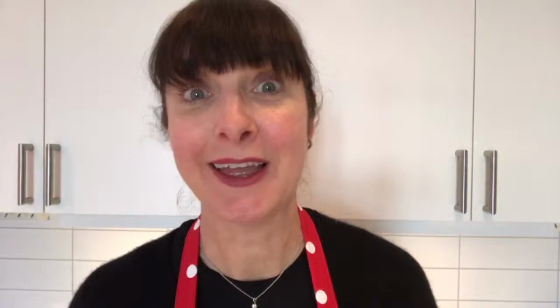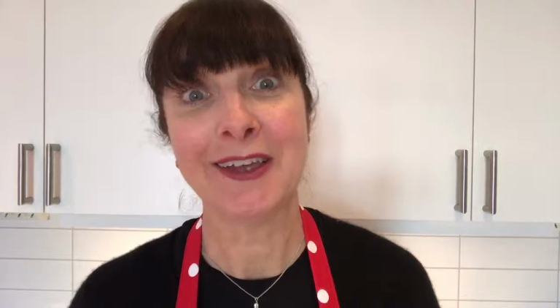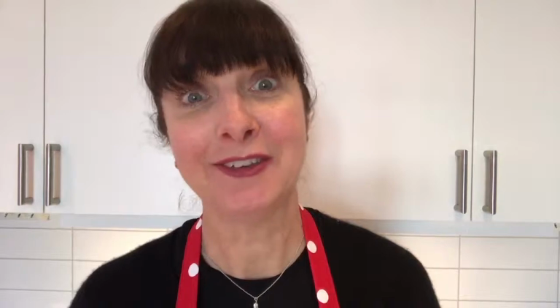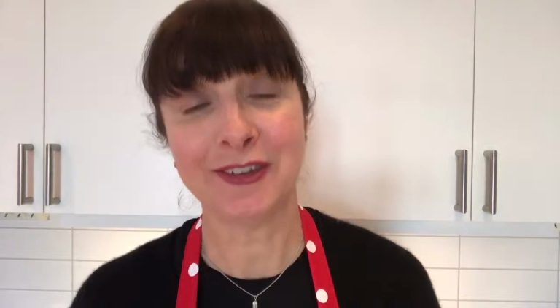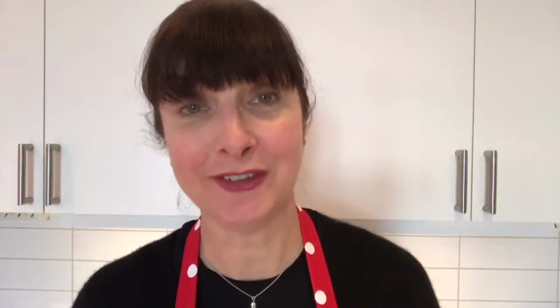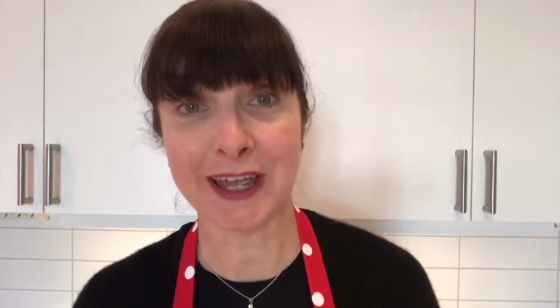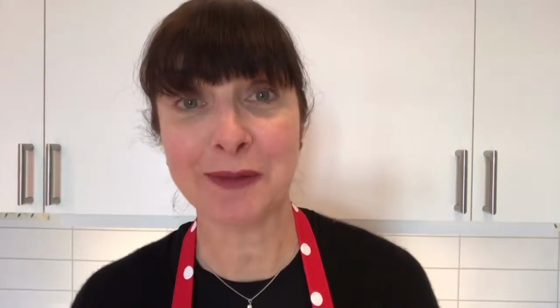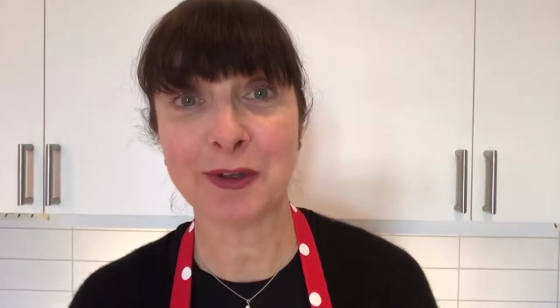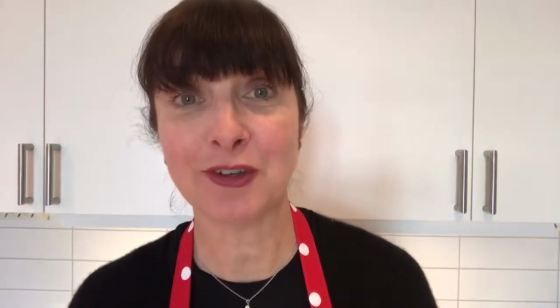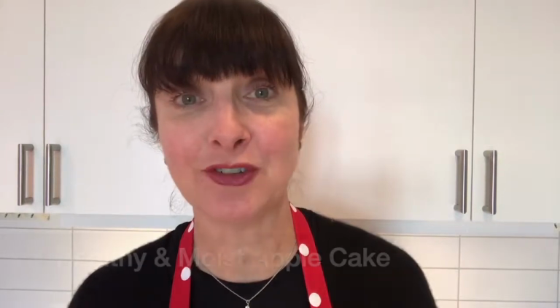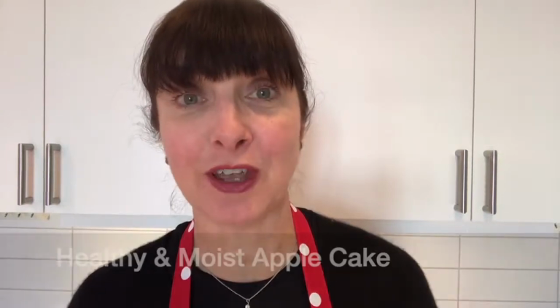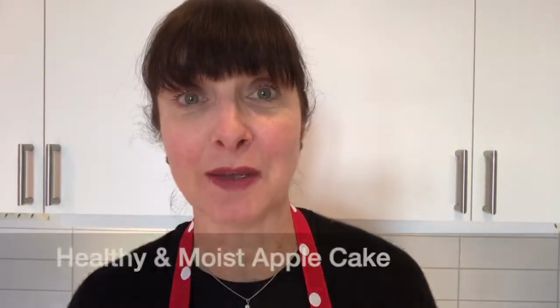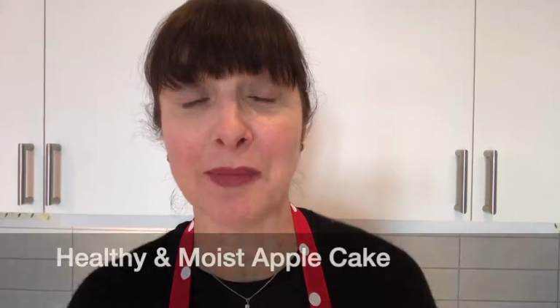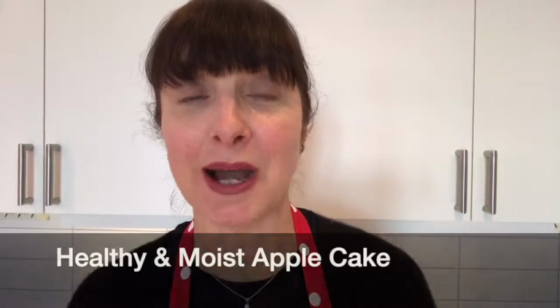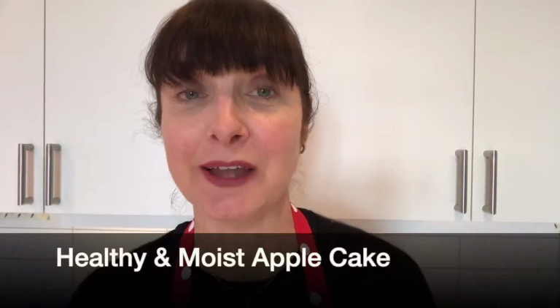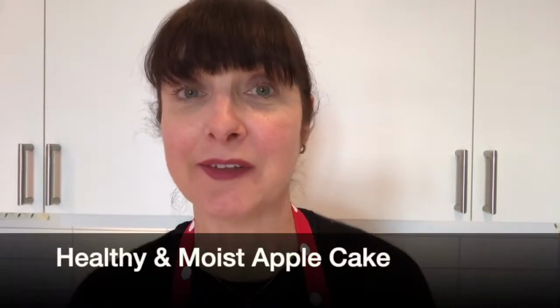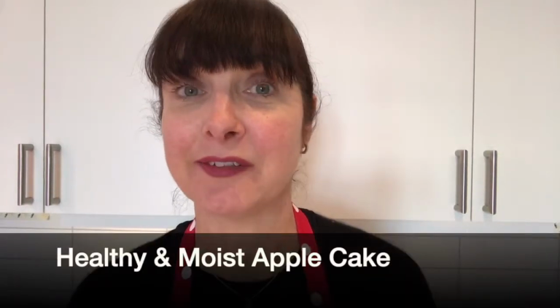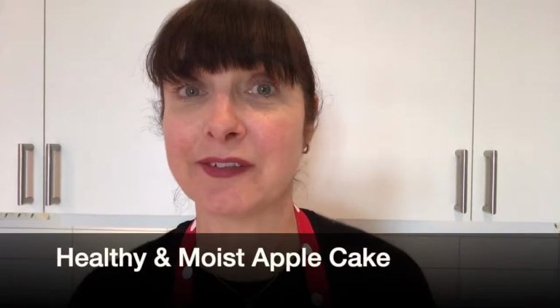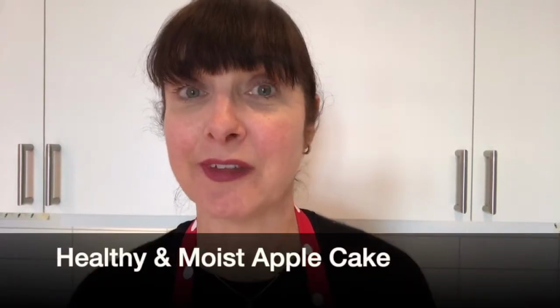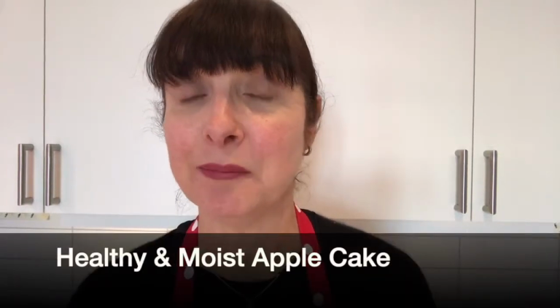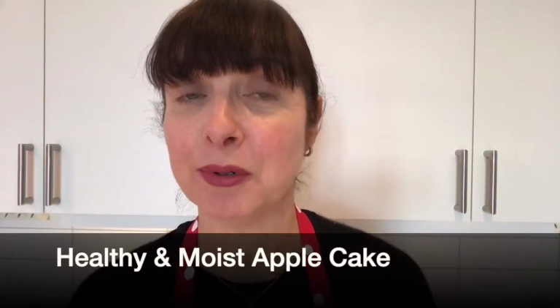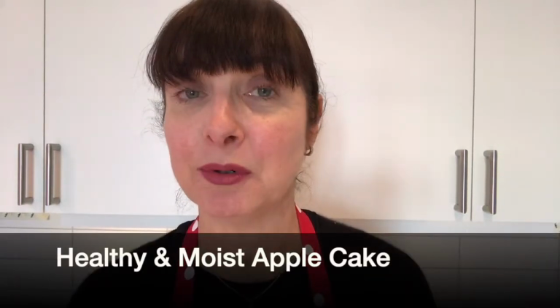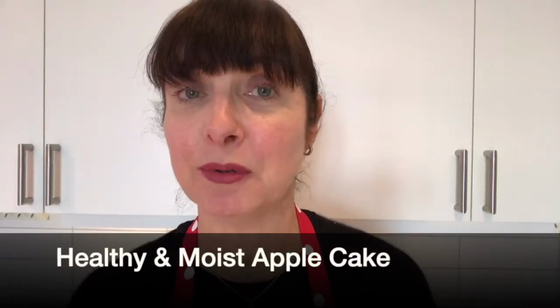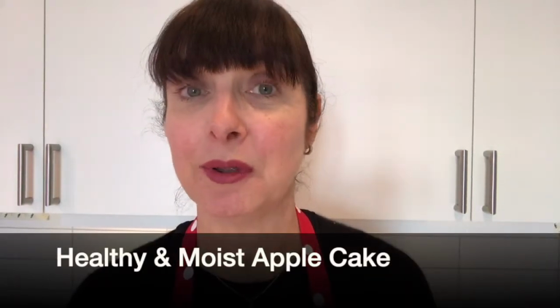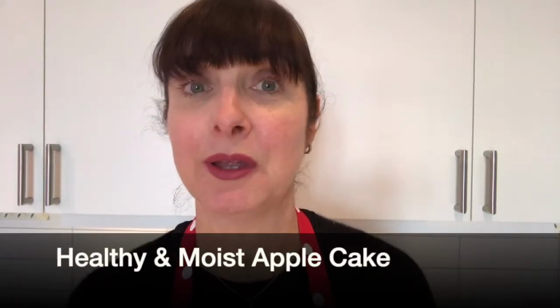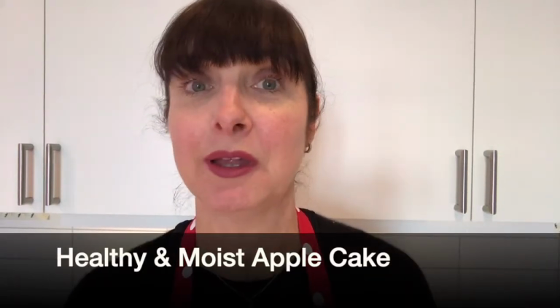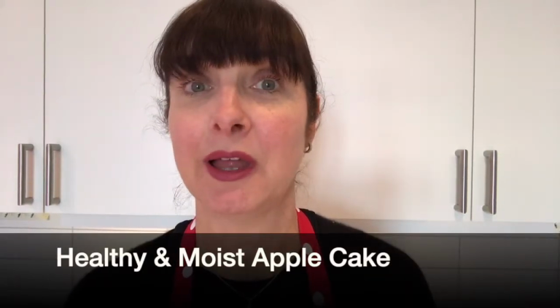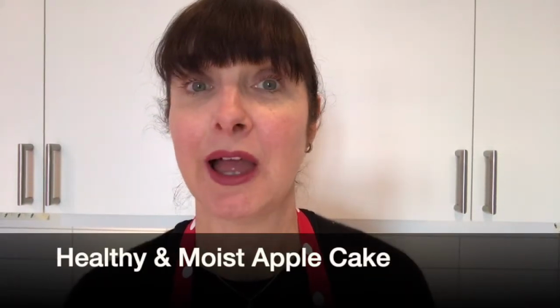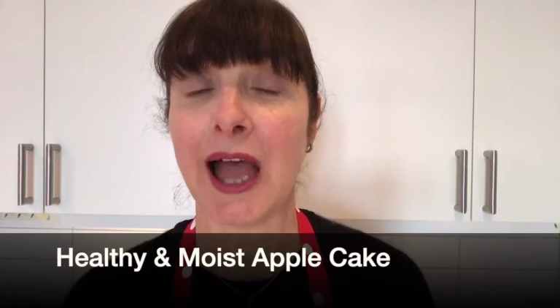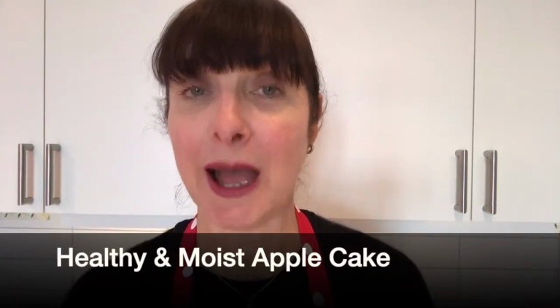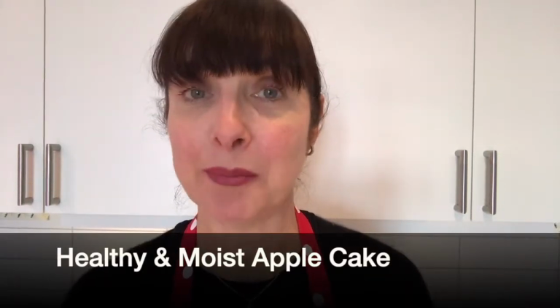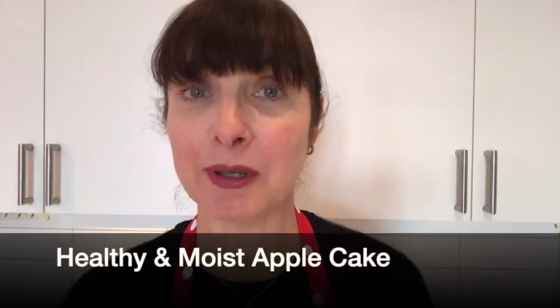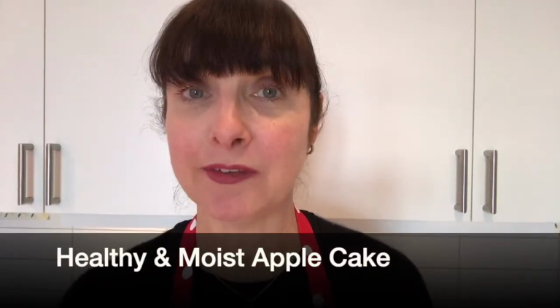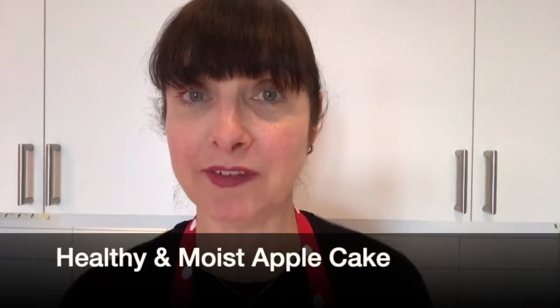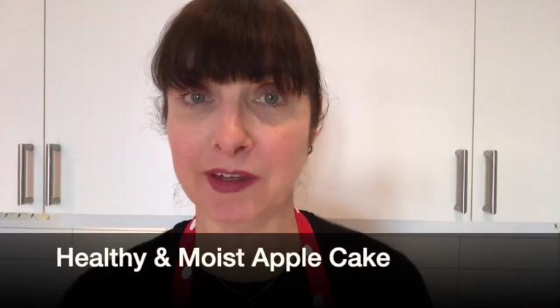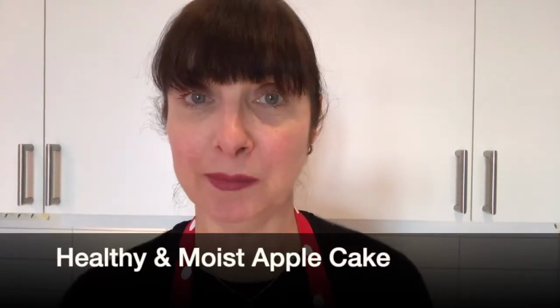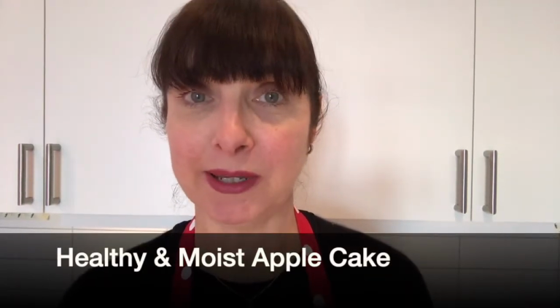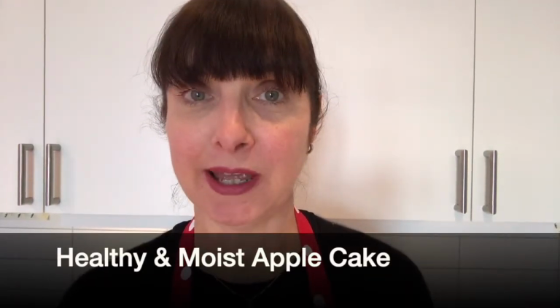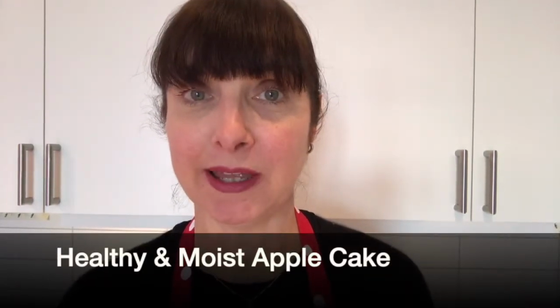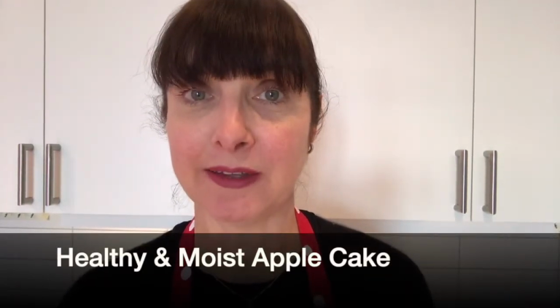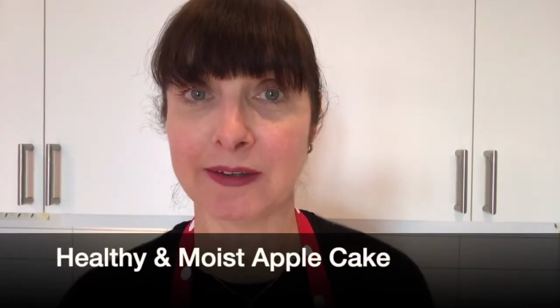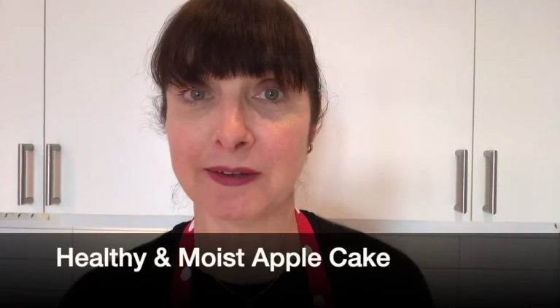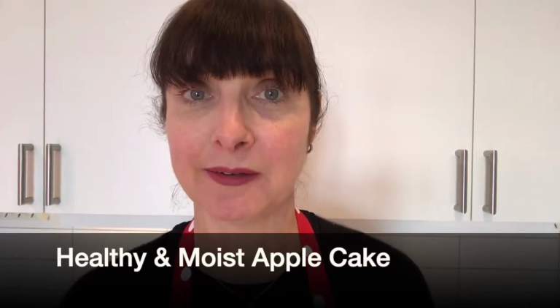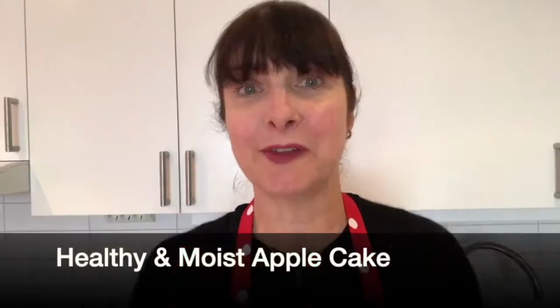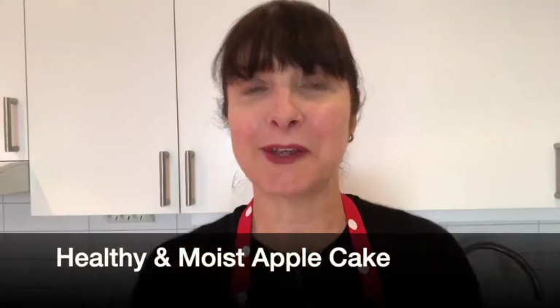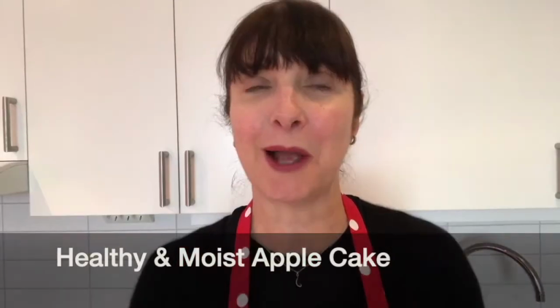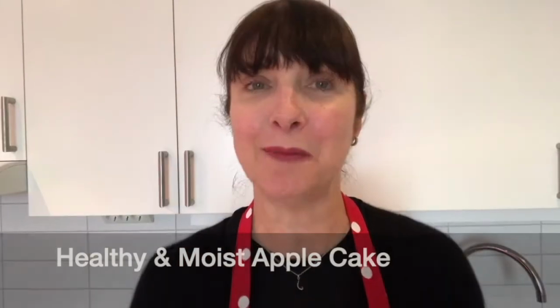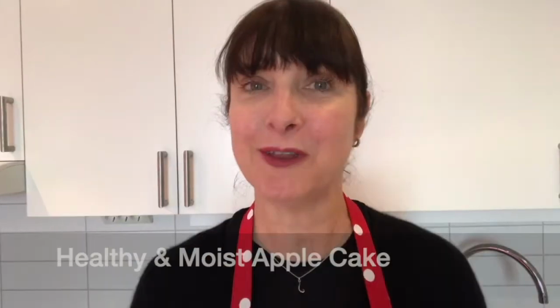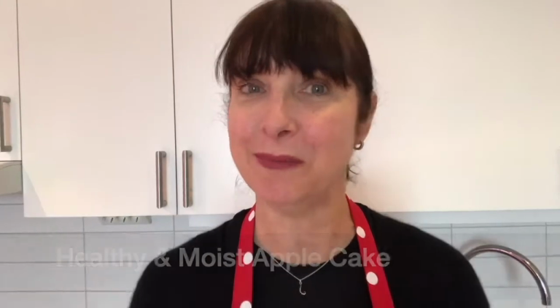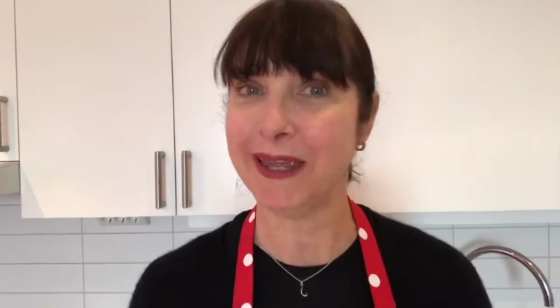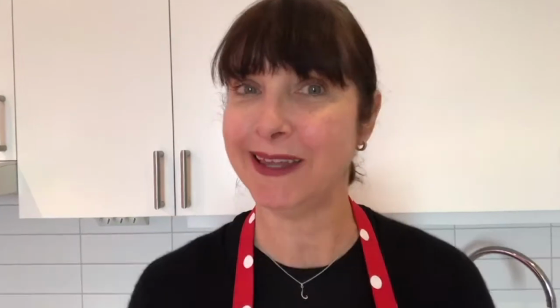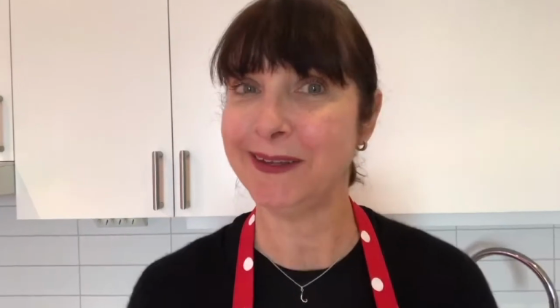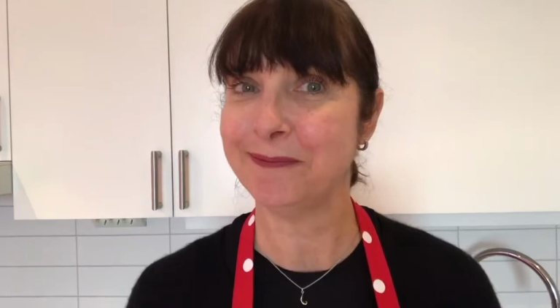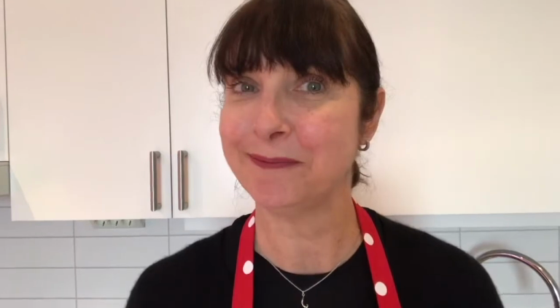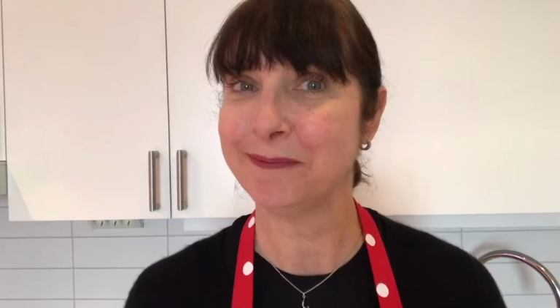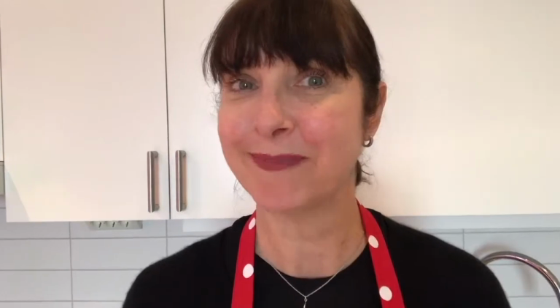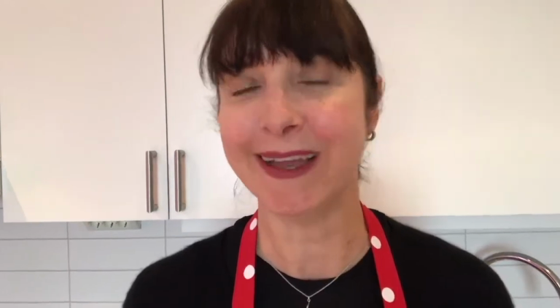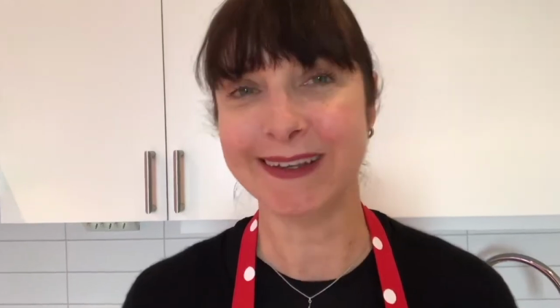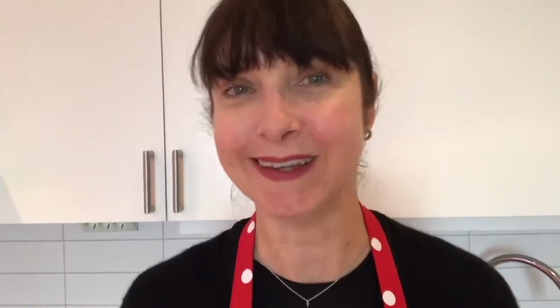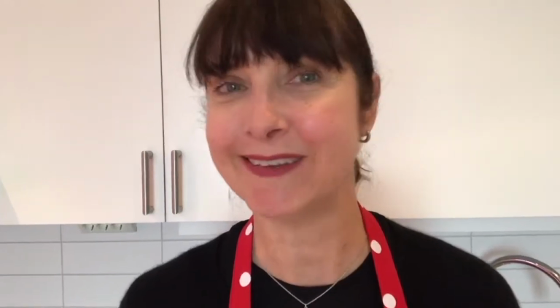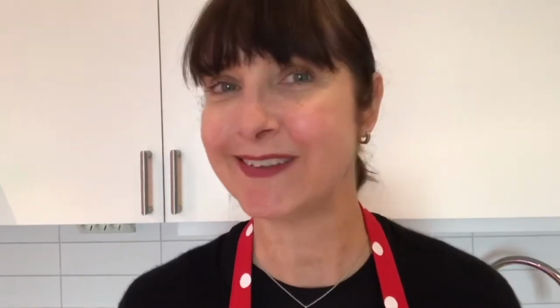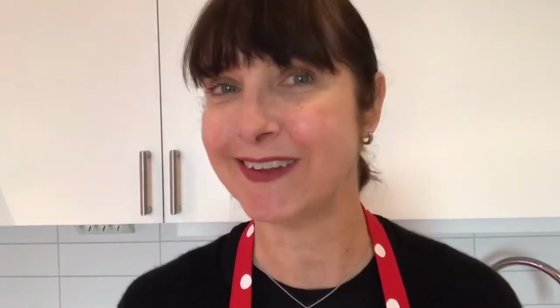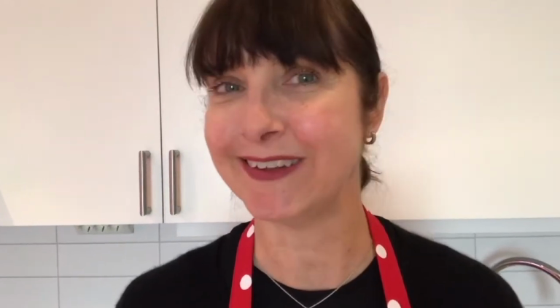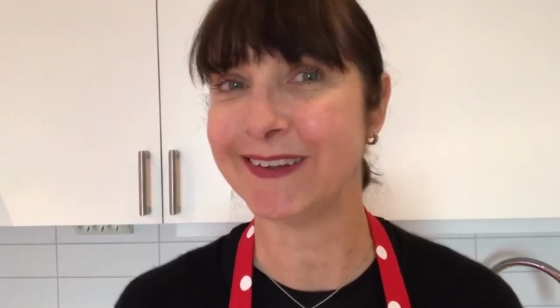Today I'm going to share my simple apple and cinnamon cake. So come with me and let's see.